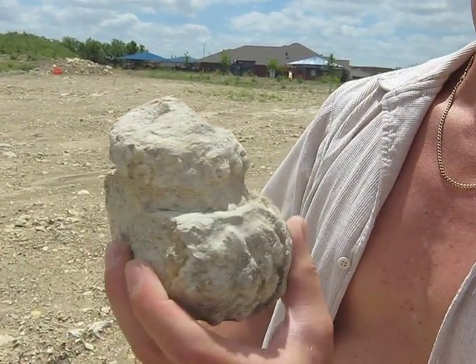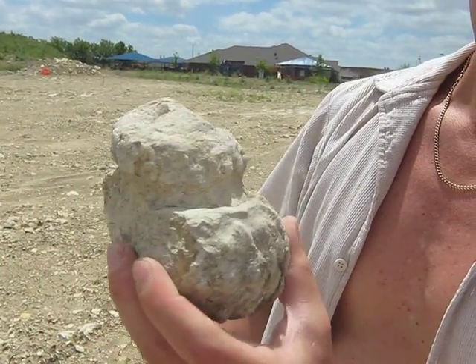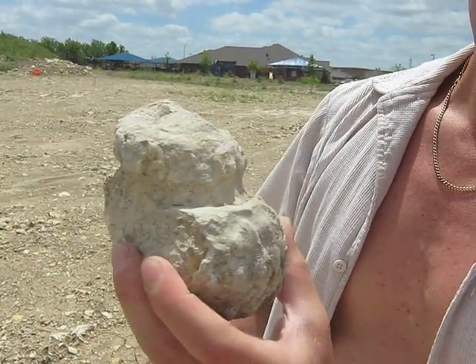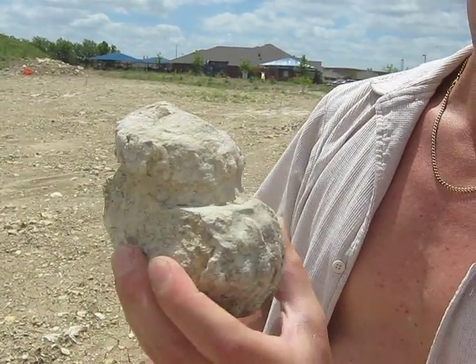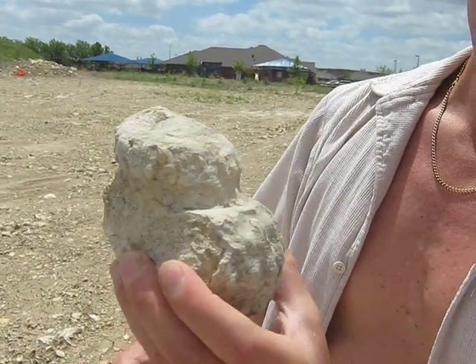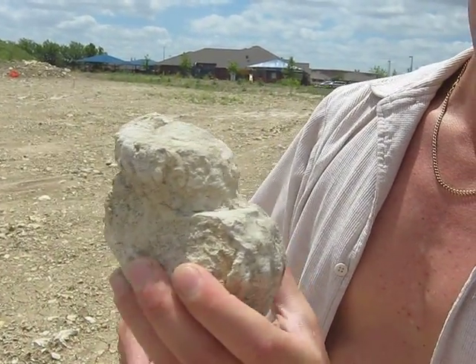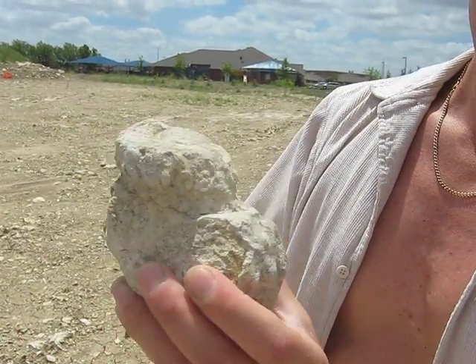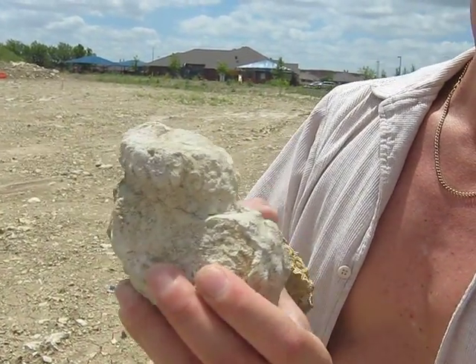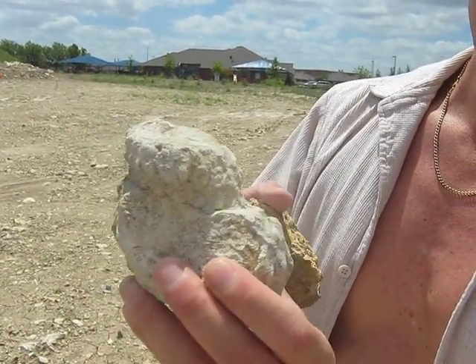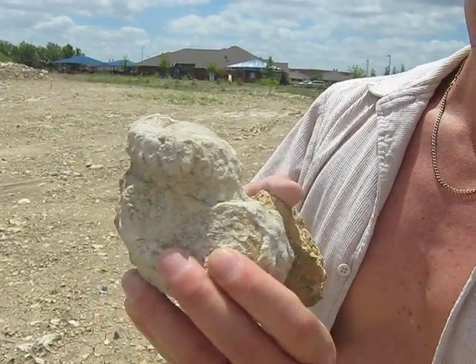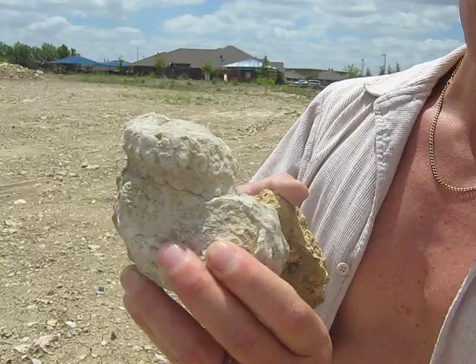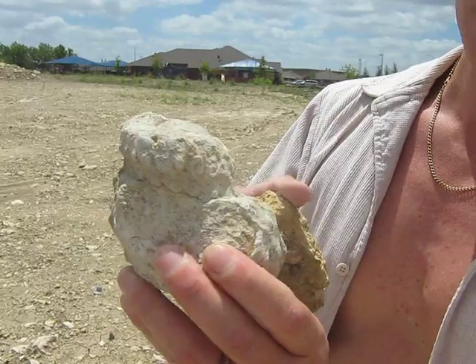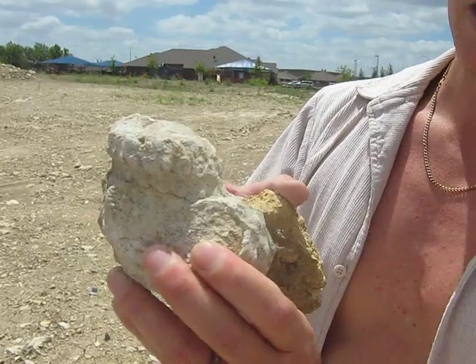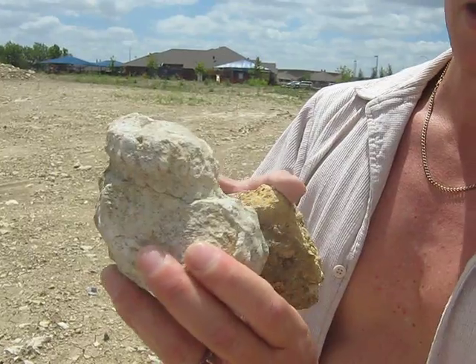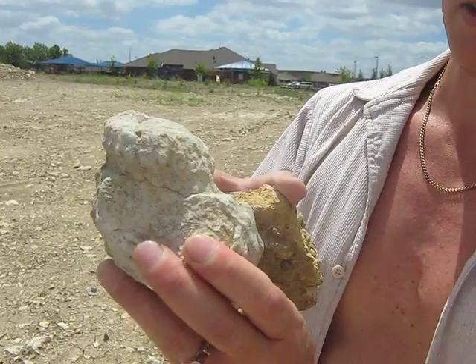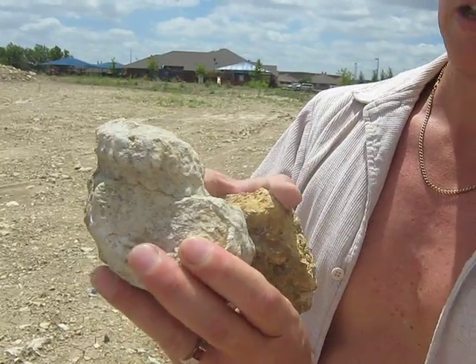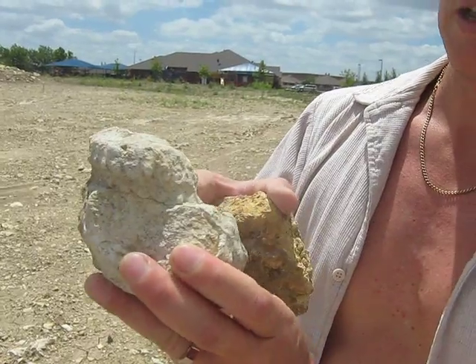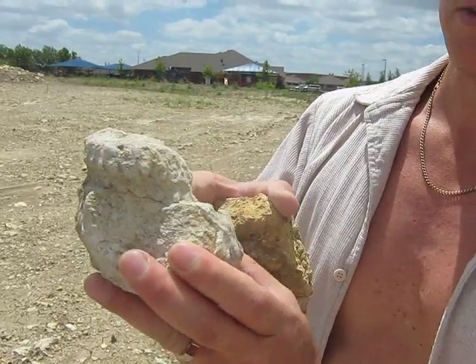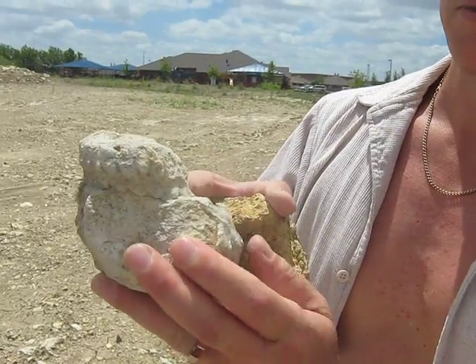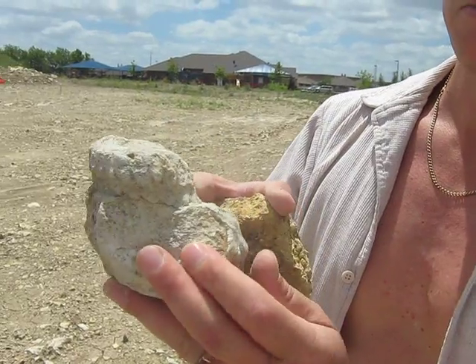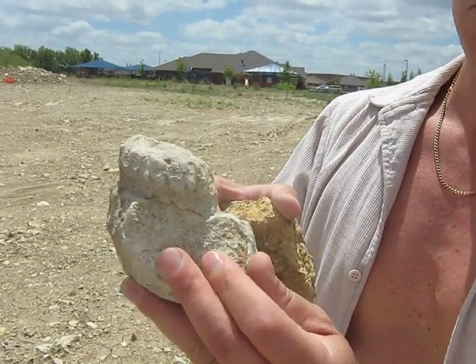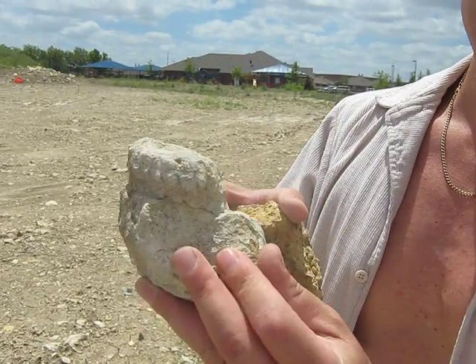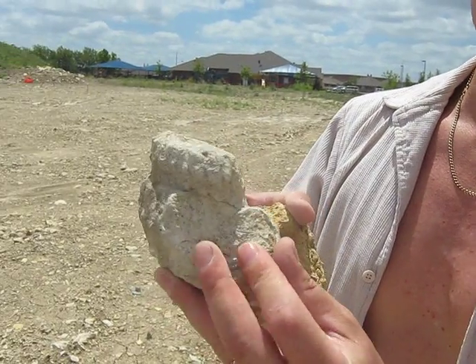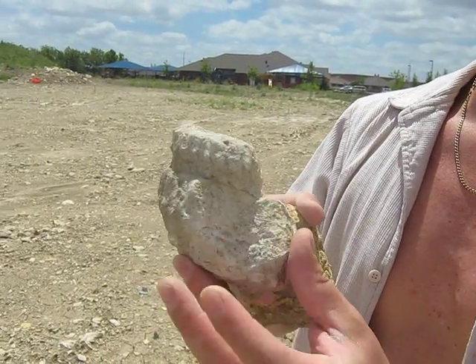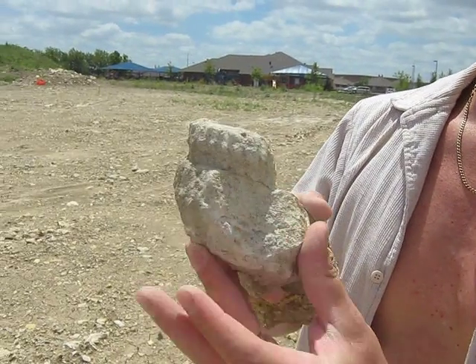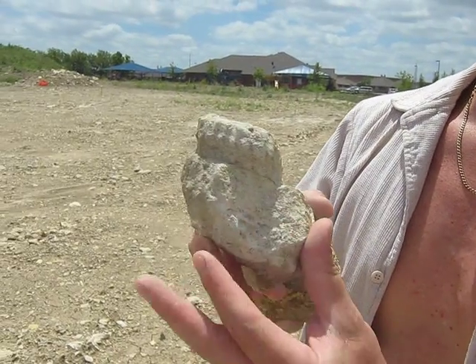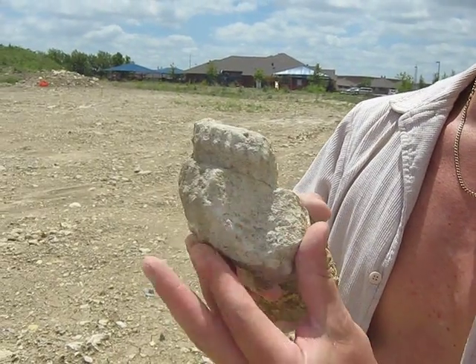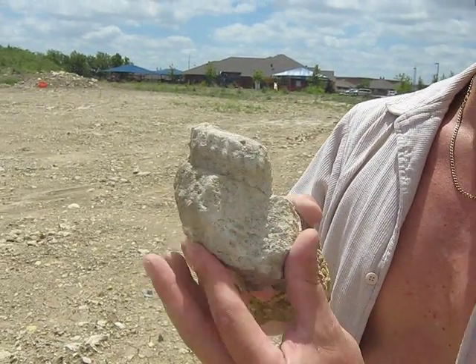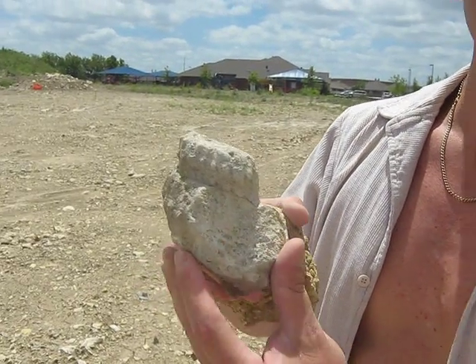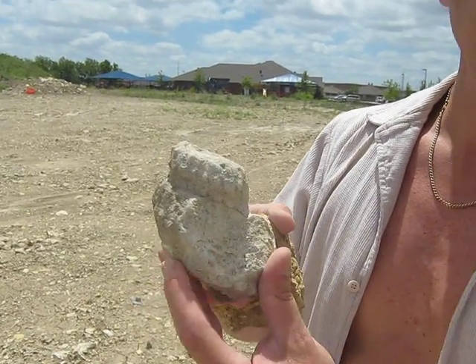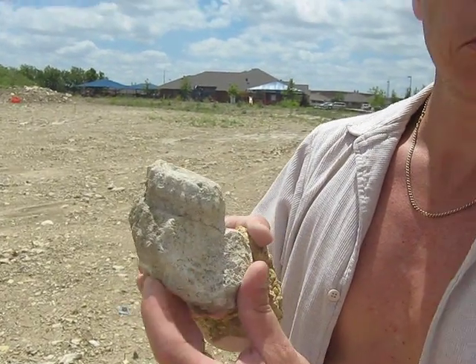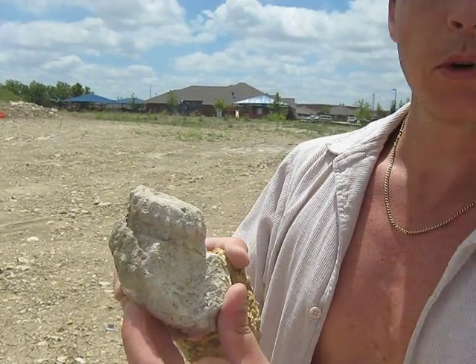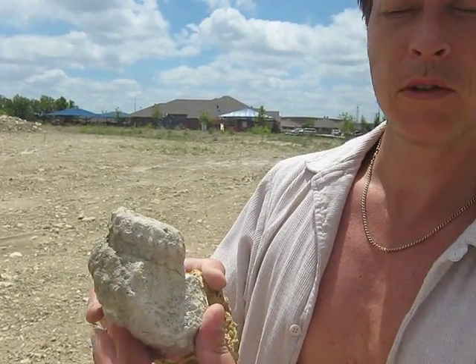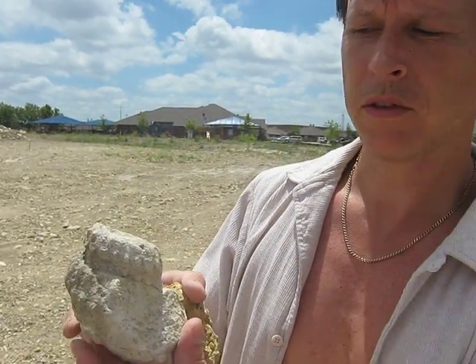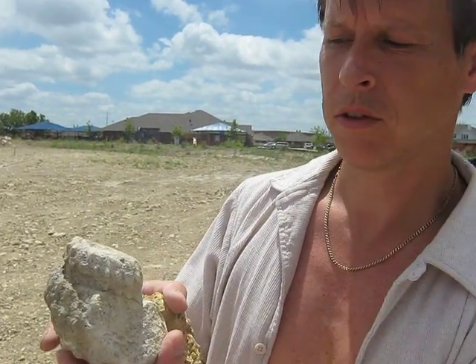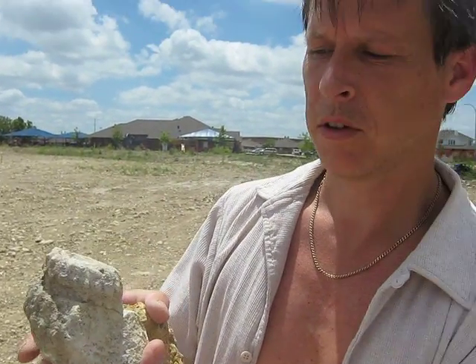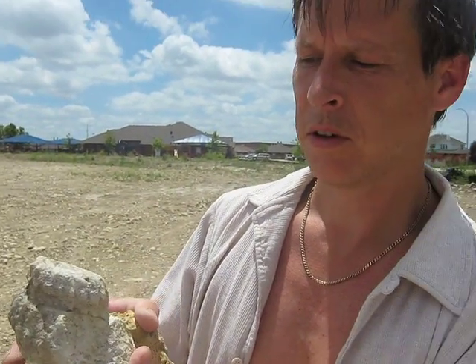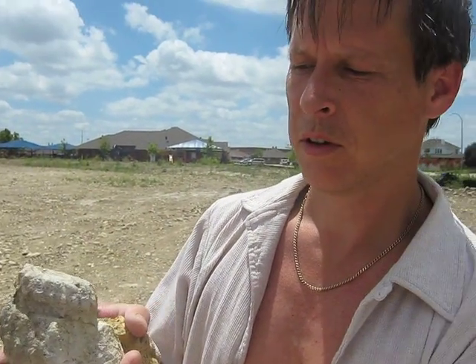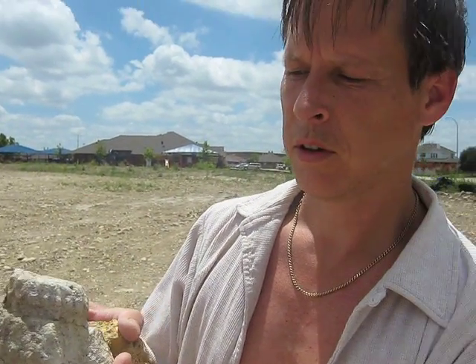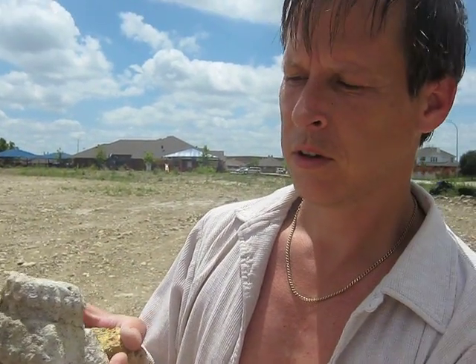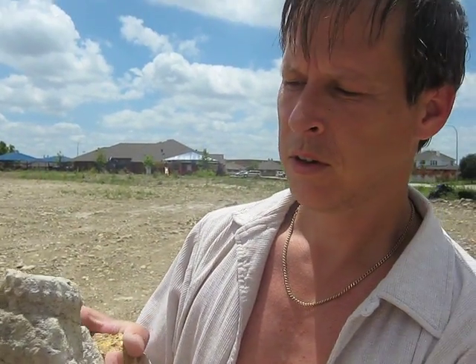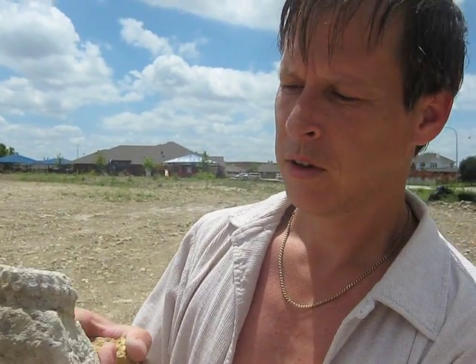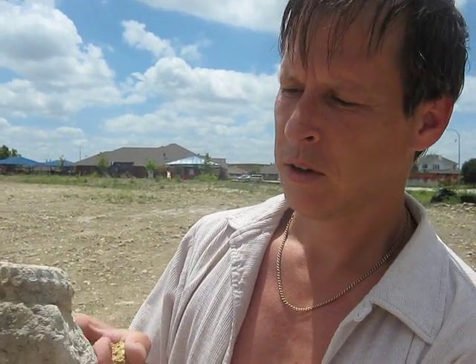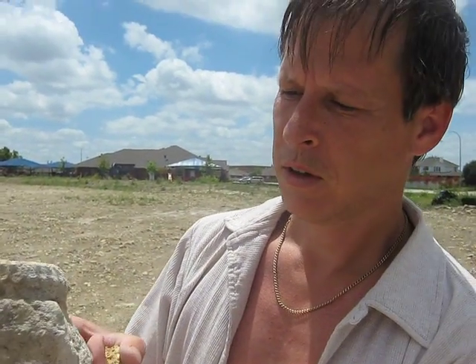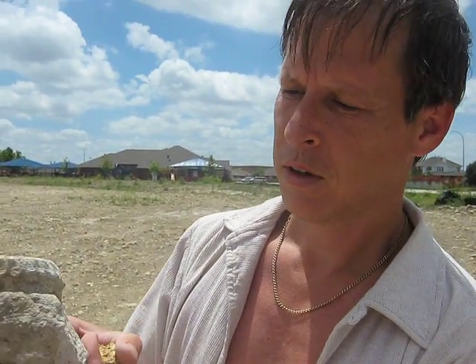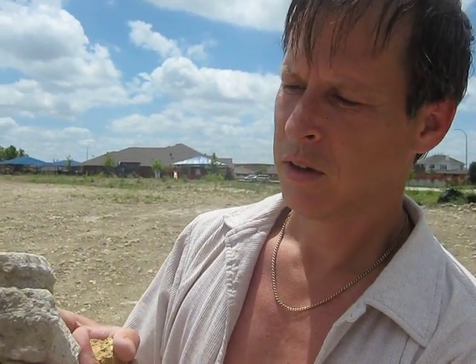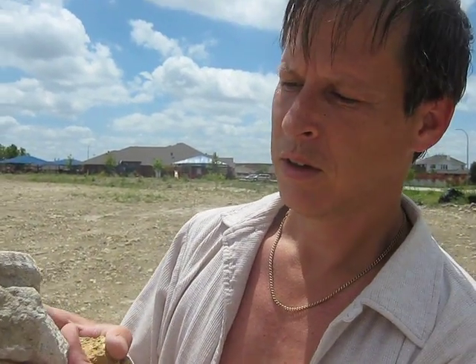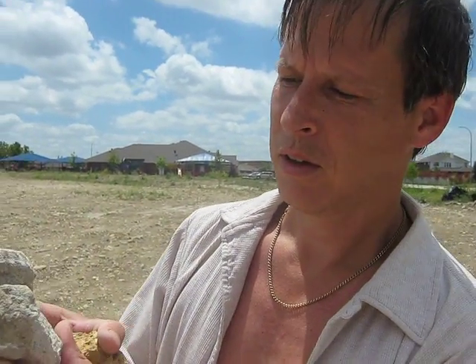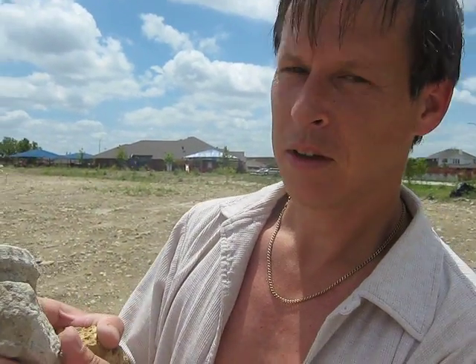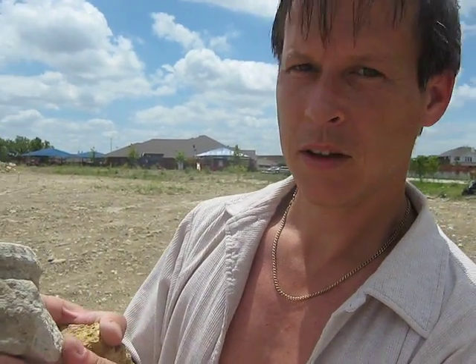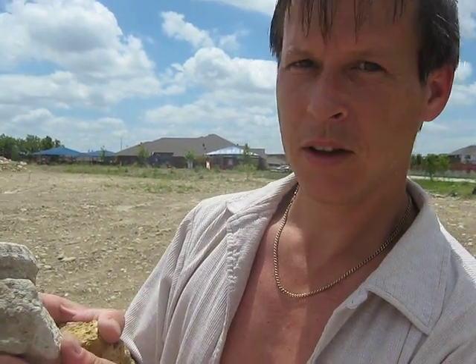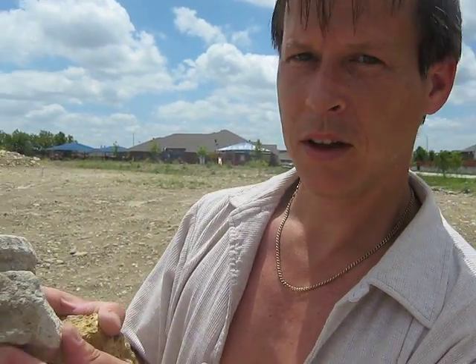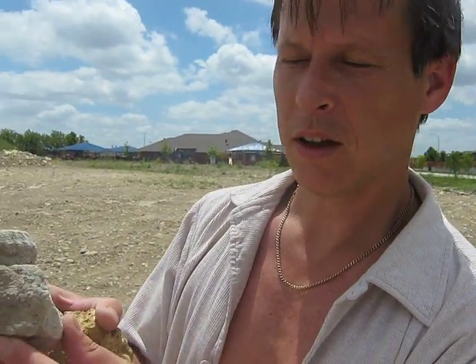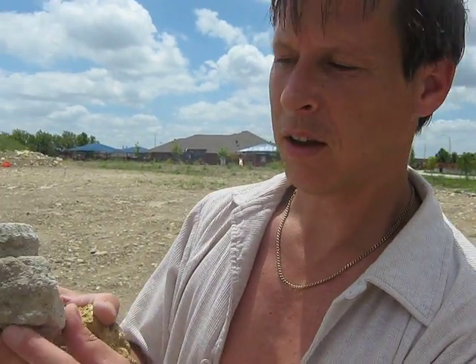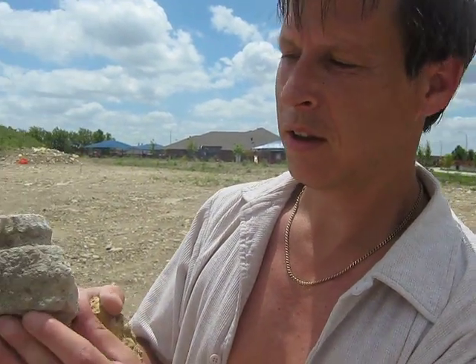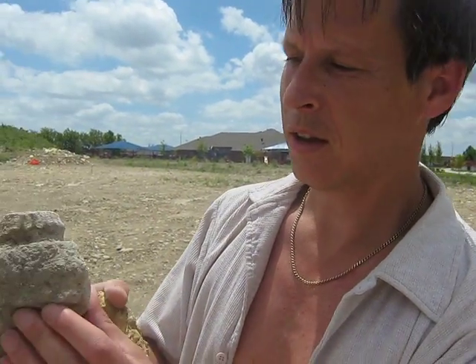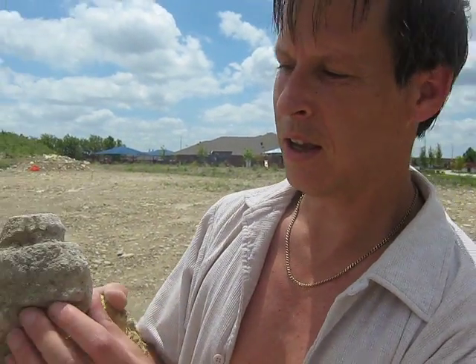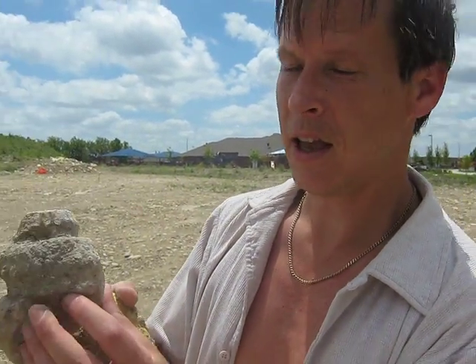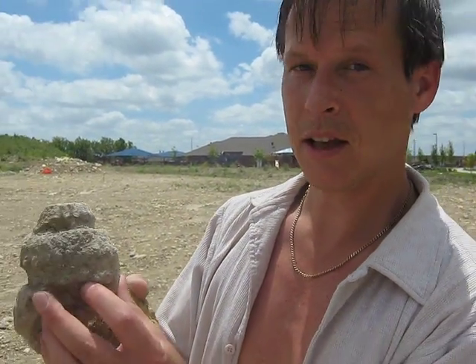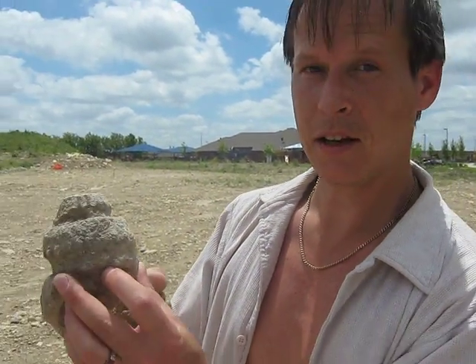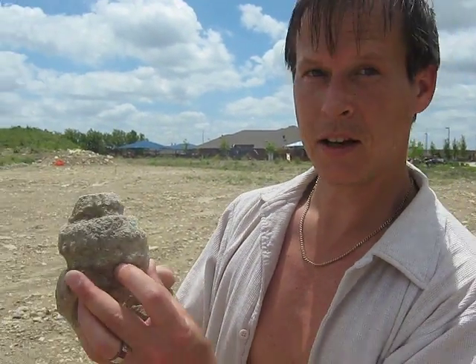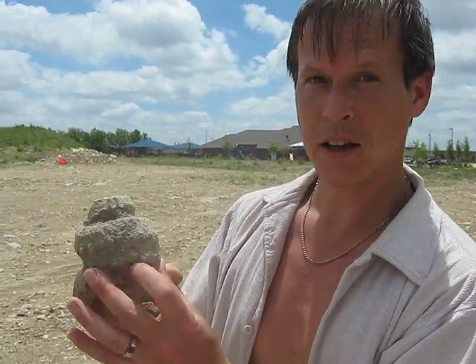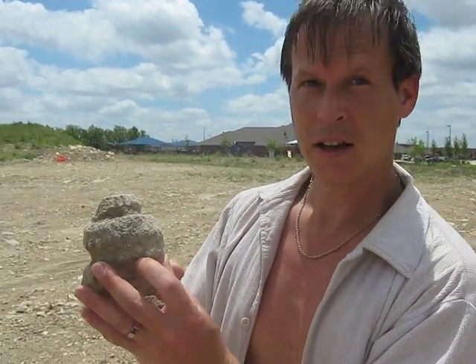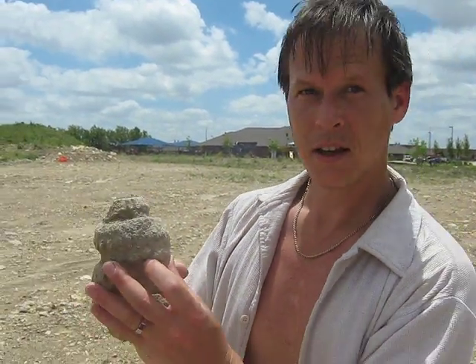Isn't that neat? Heteromorphic? Heteromorph? Something like that. I'm still learning the name.